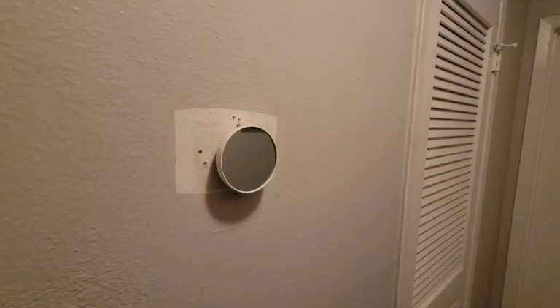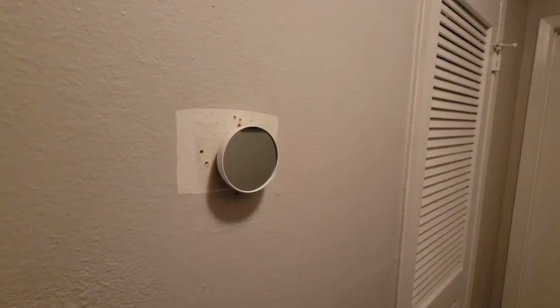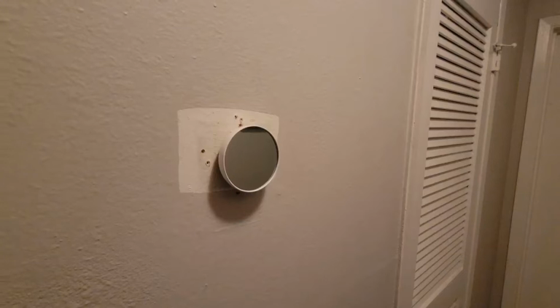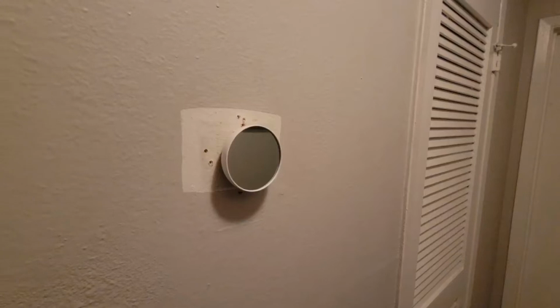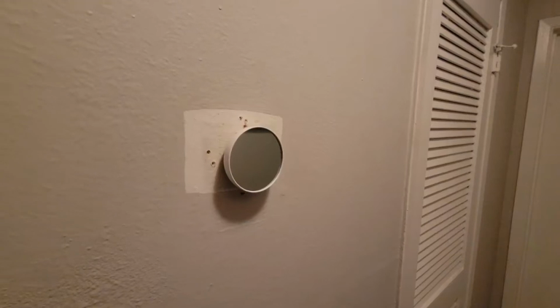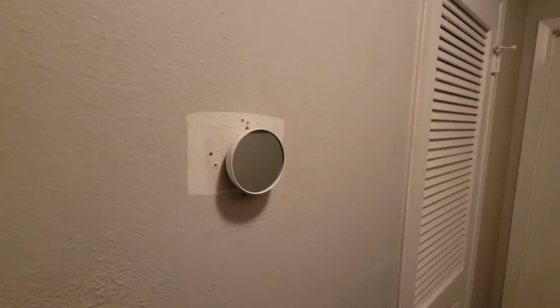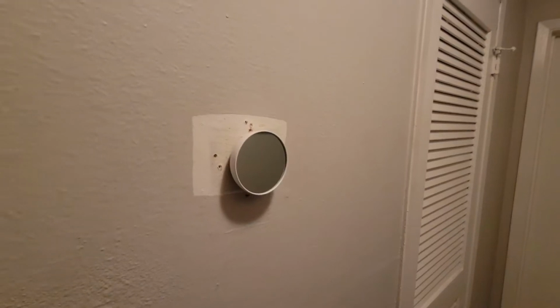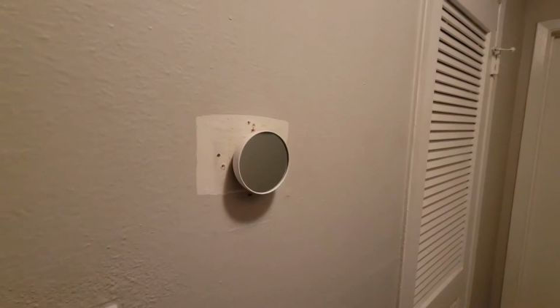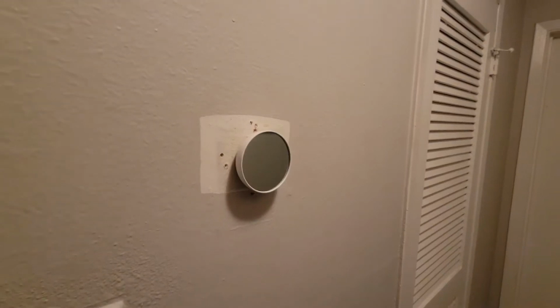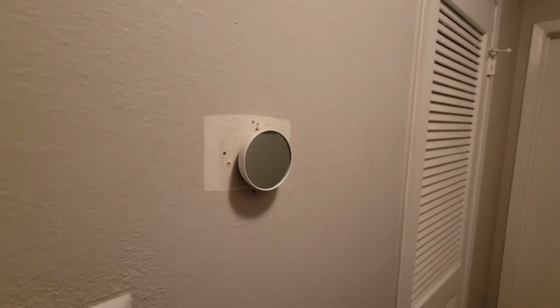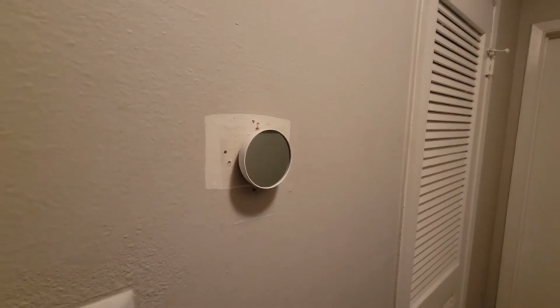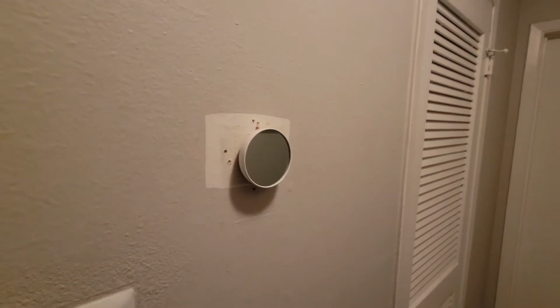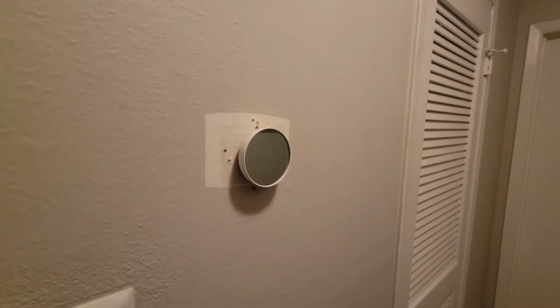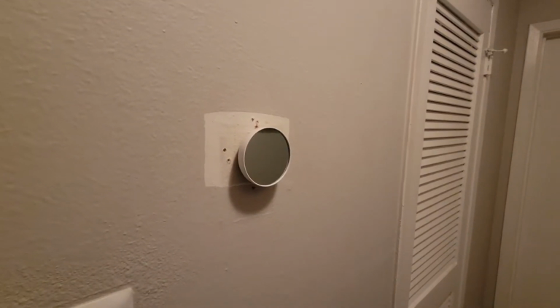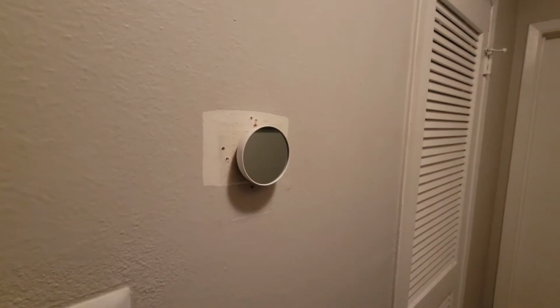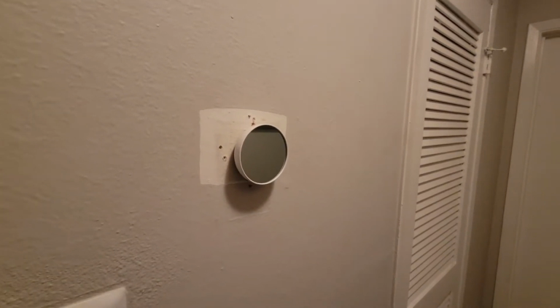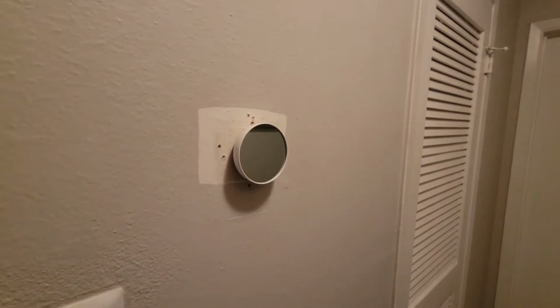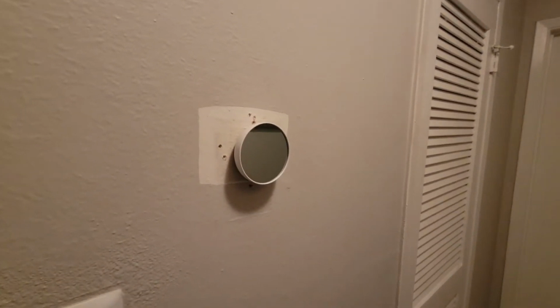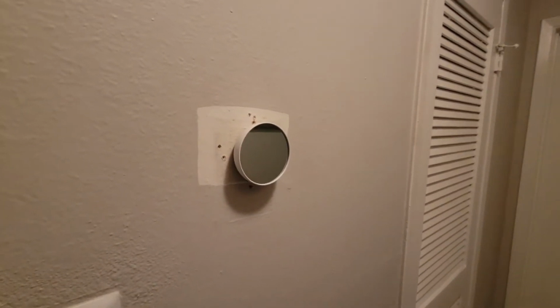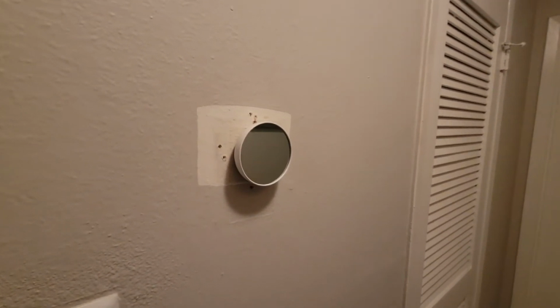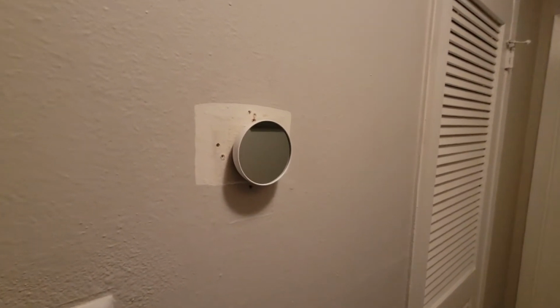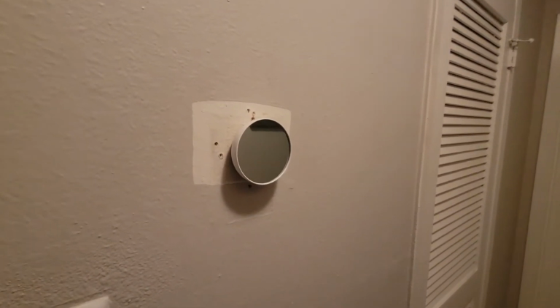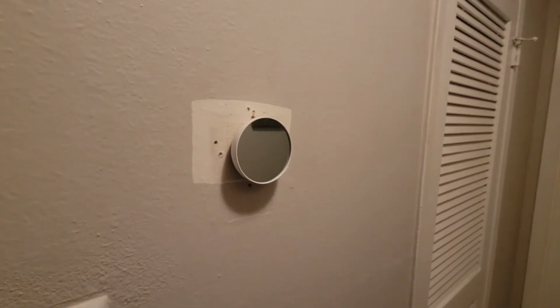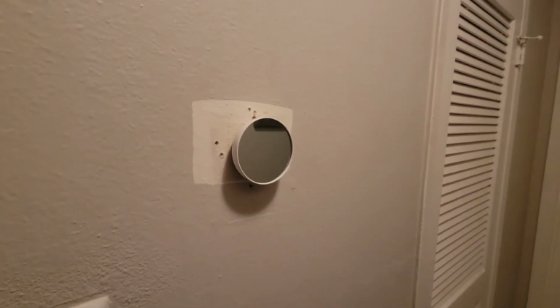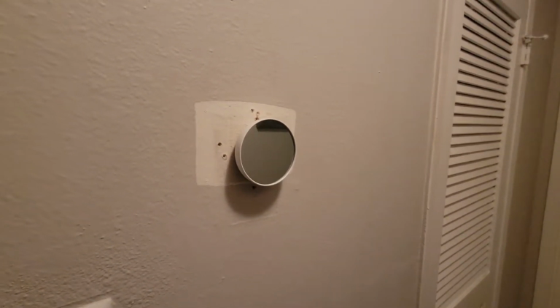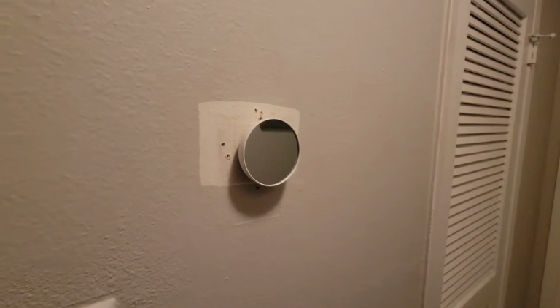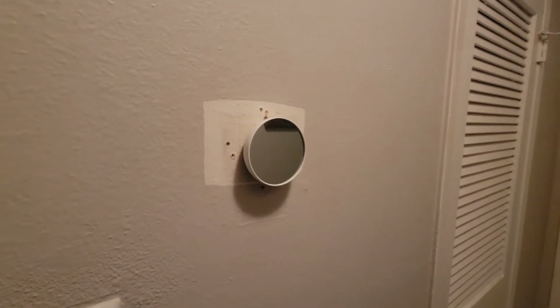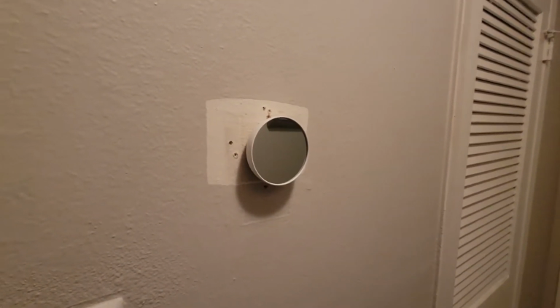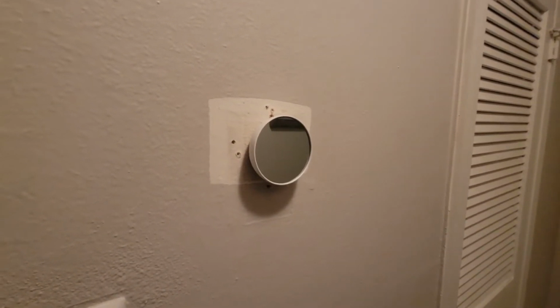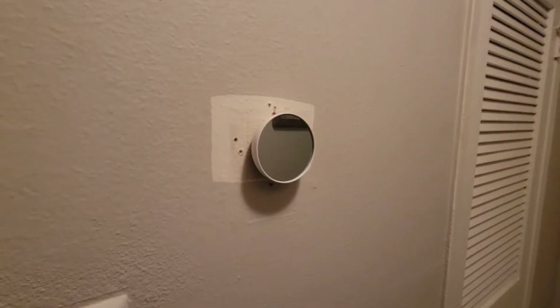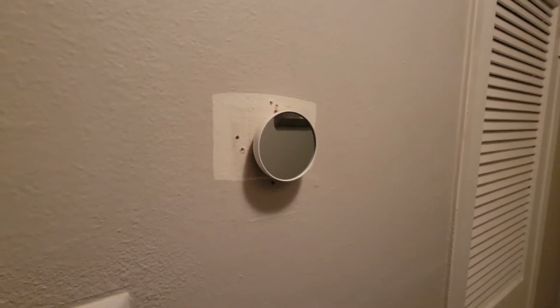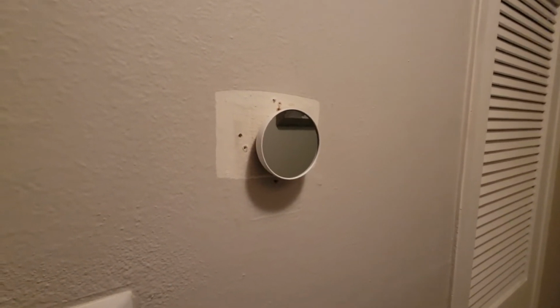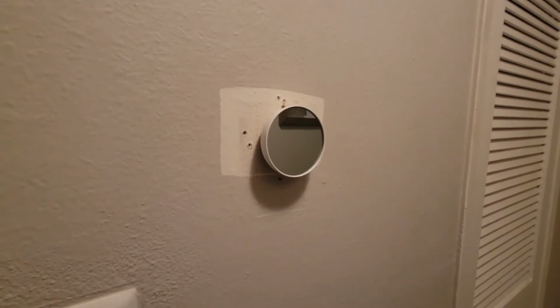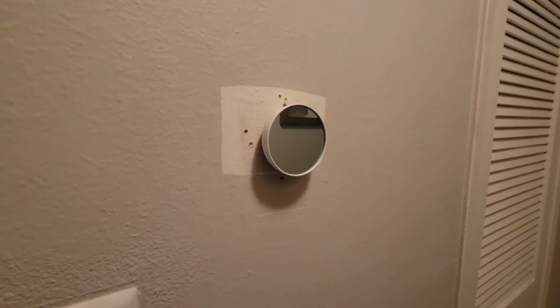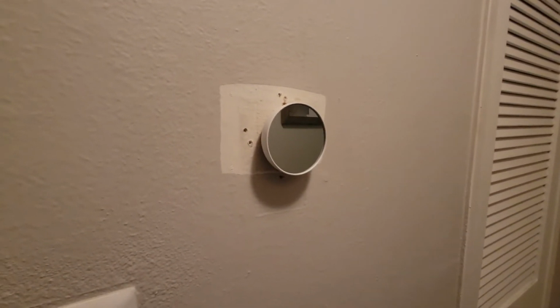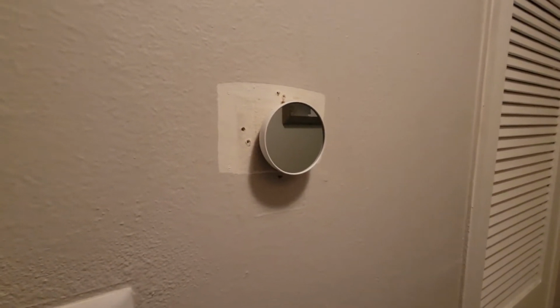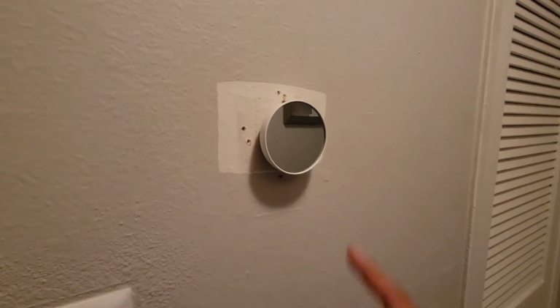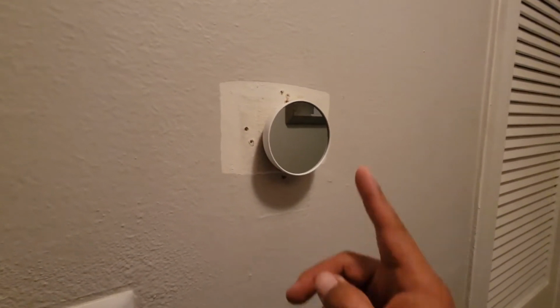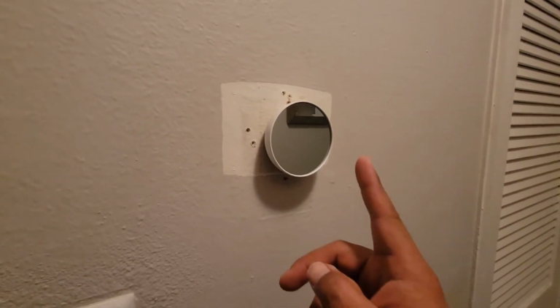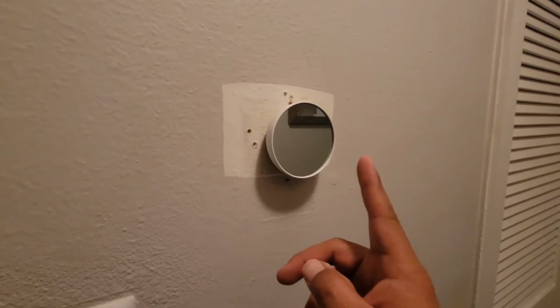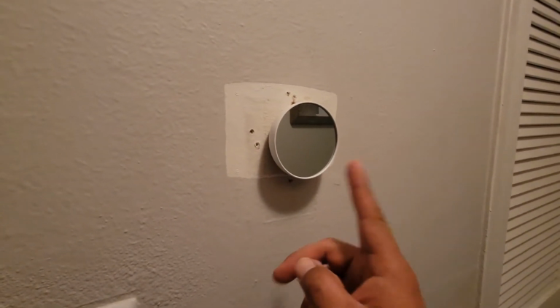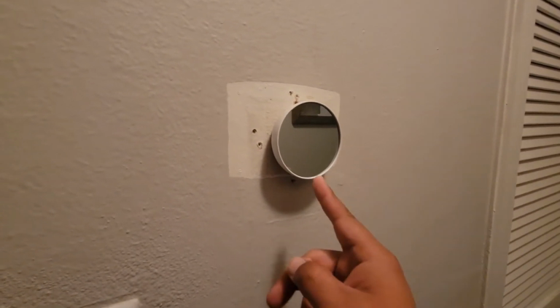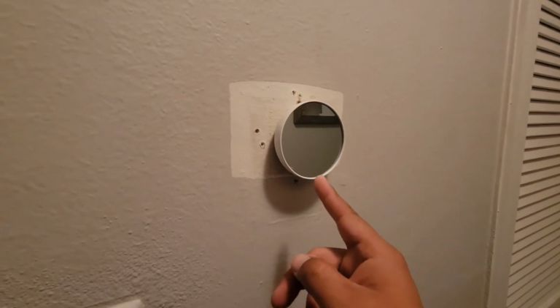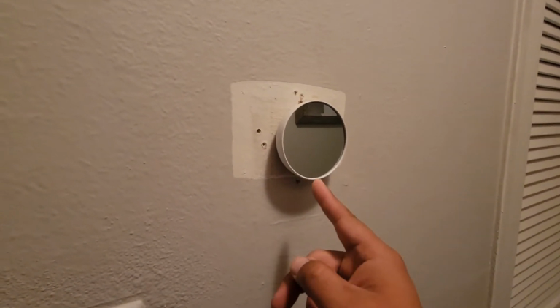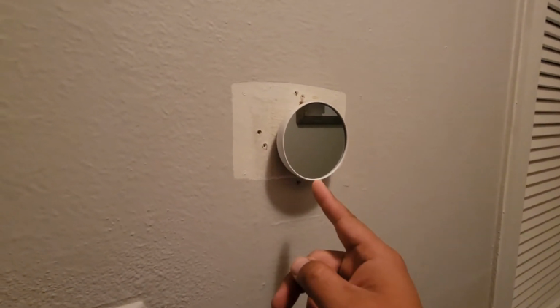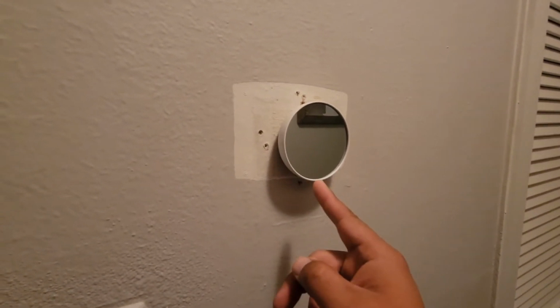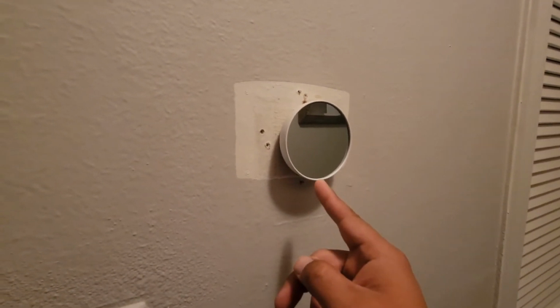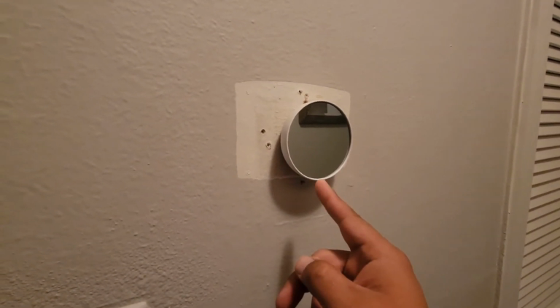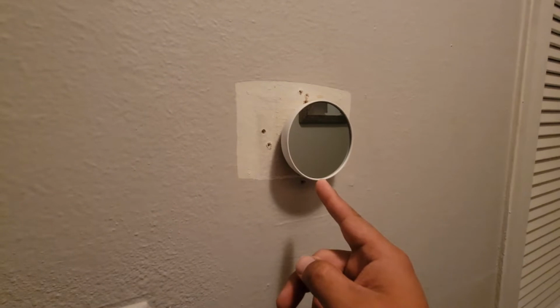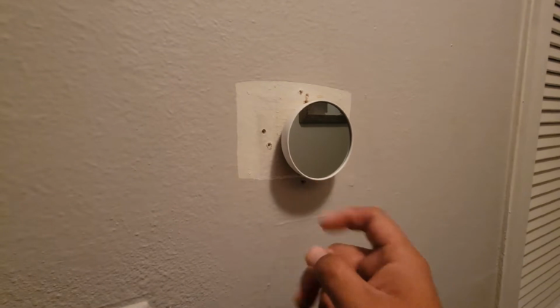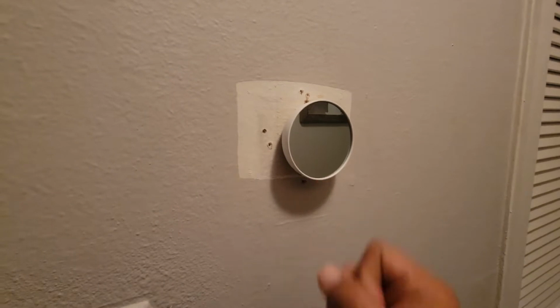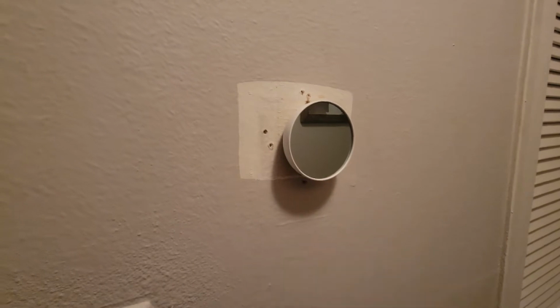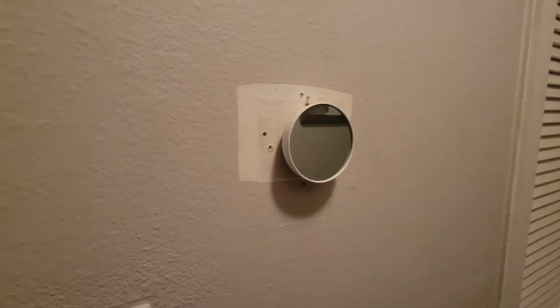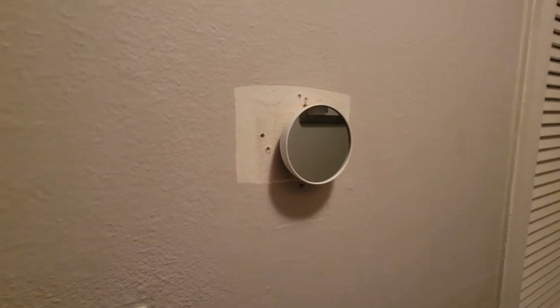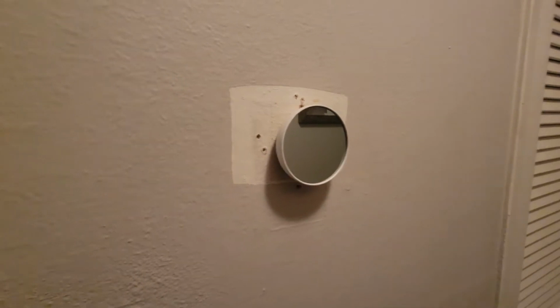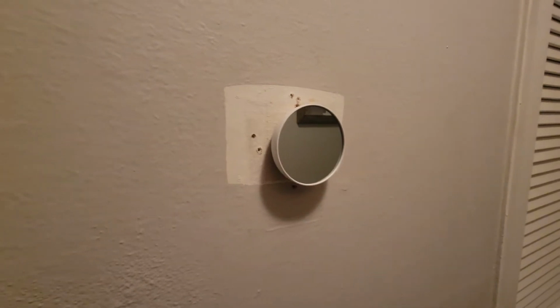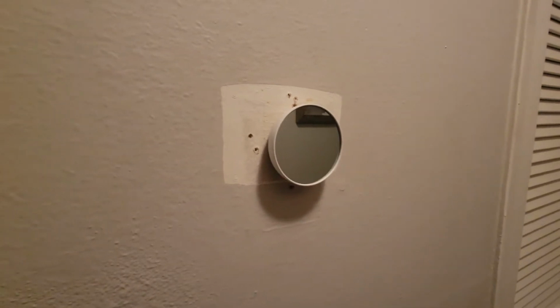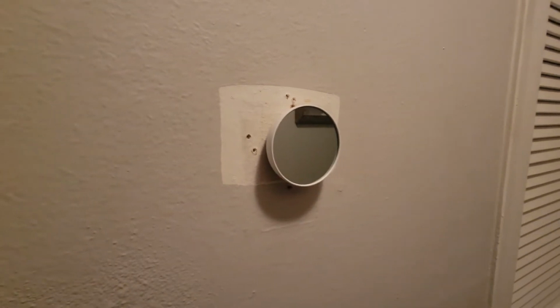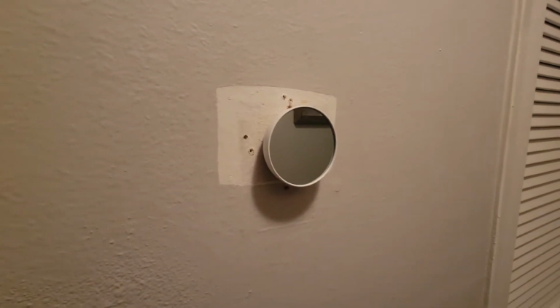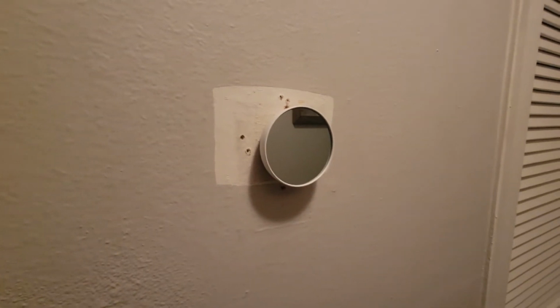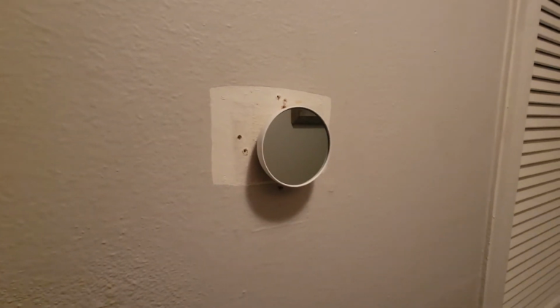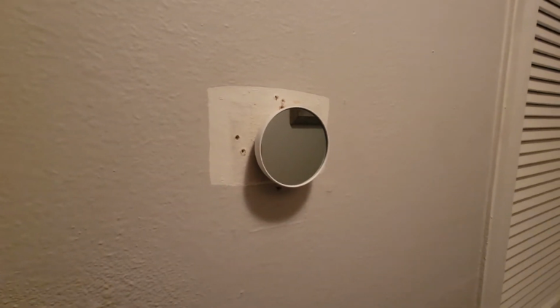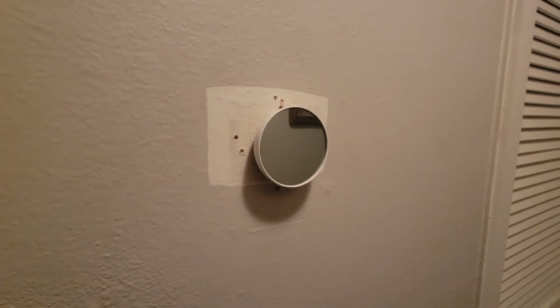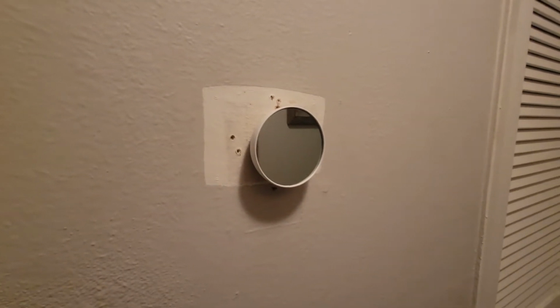What is going on, everybody? My name is Drew Ortiz and today I'm here to do an unboxing and reveal of the Nest Thermostat. Let's get started.